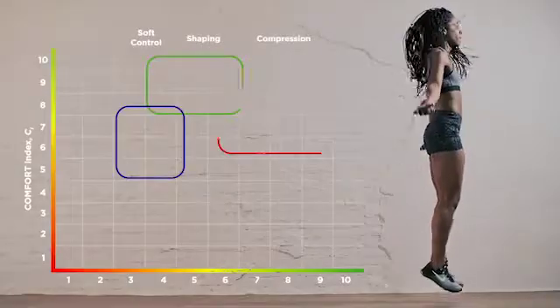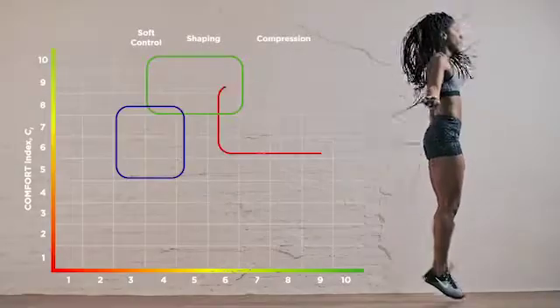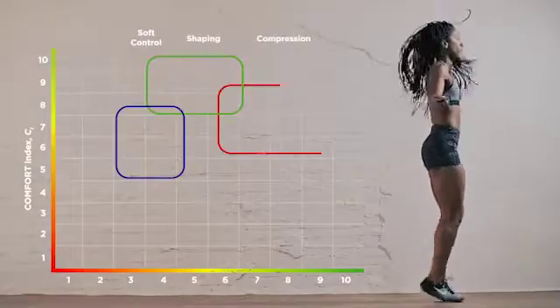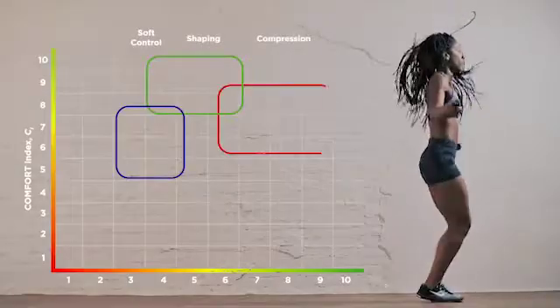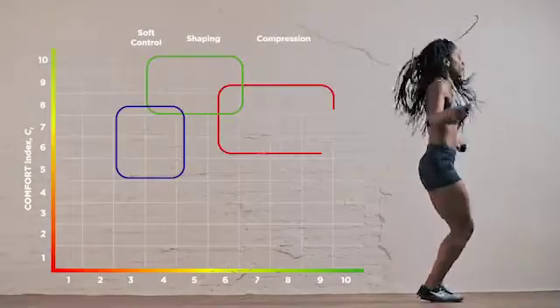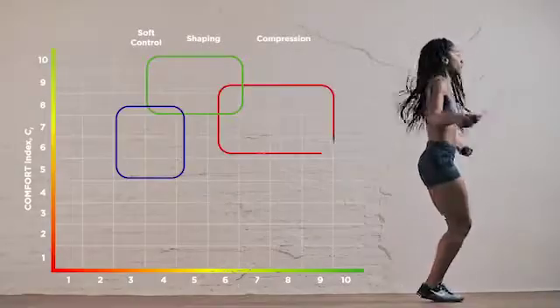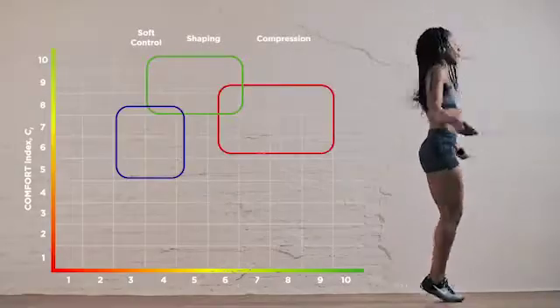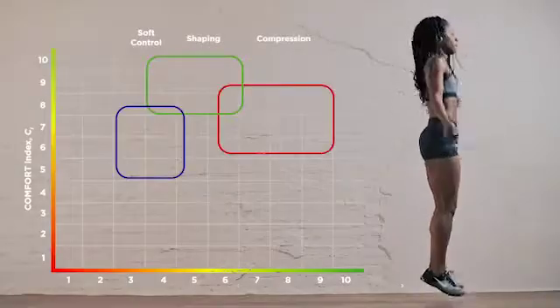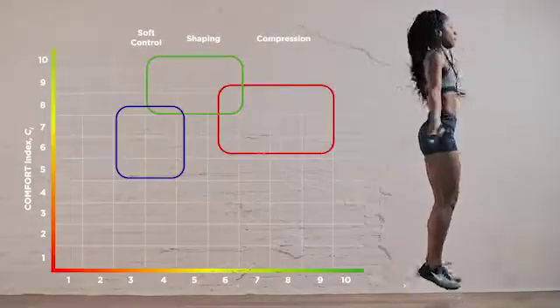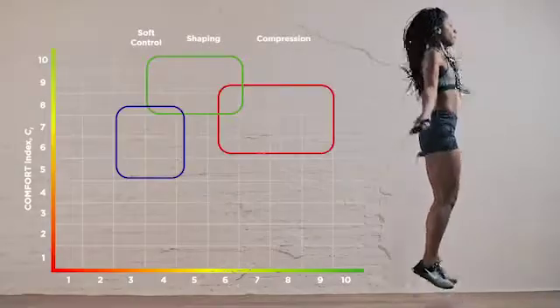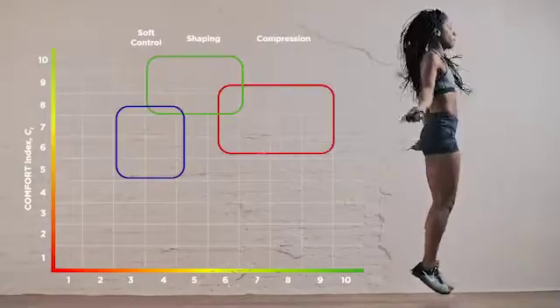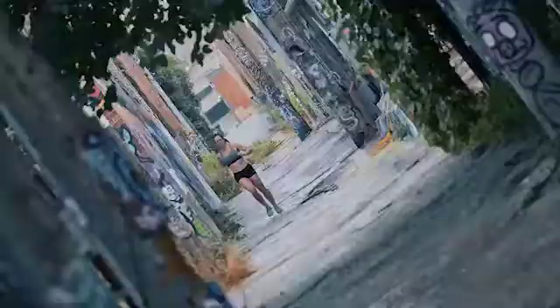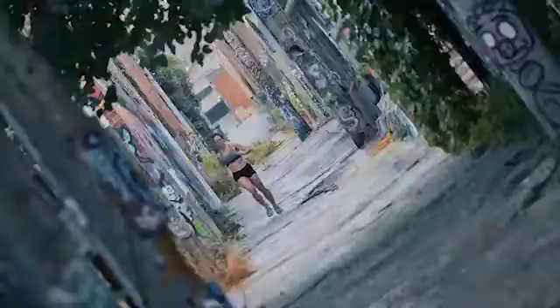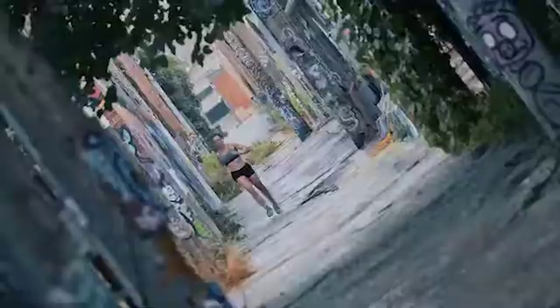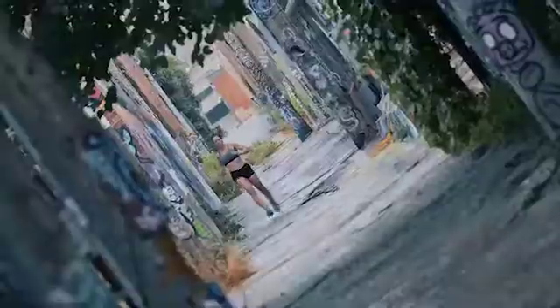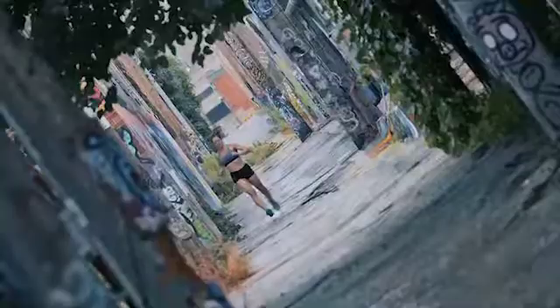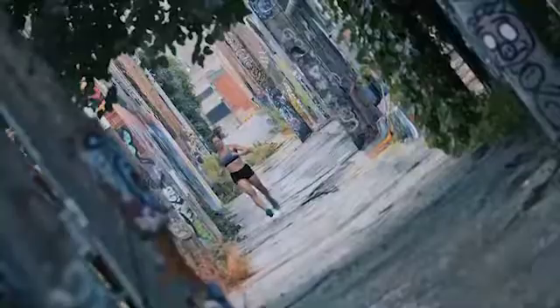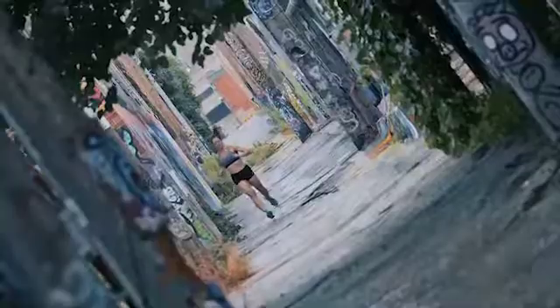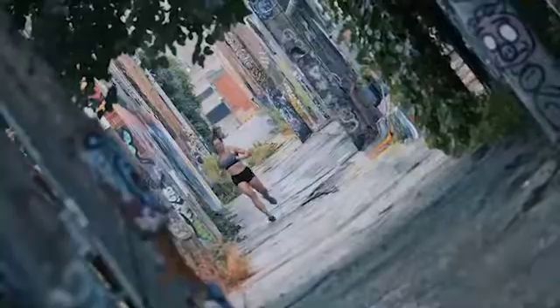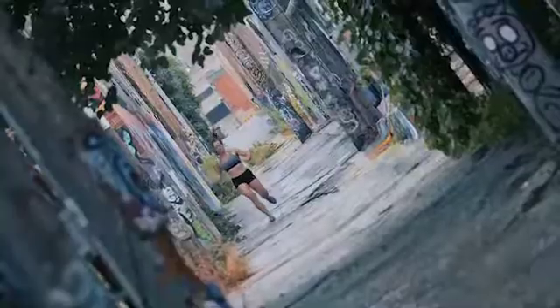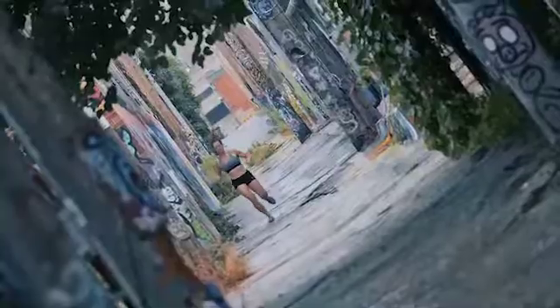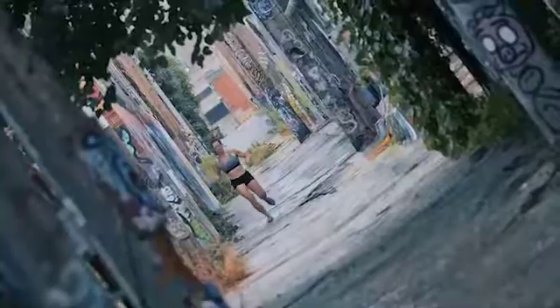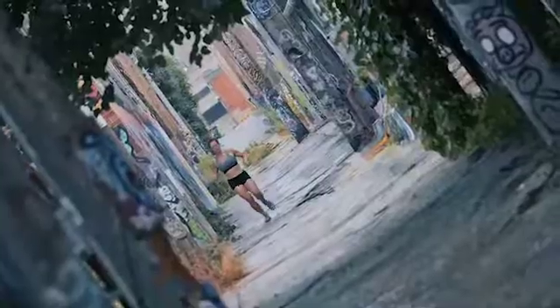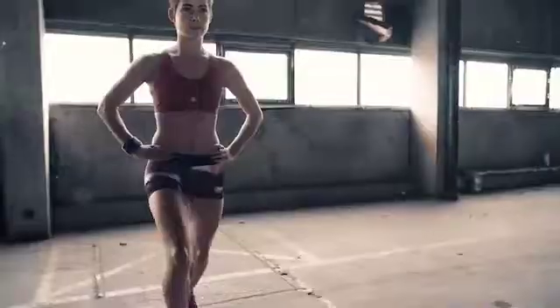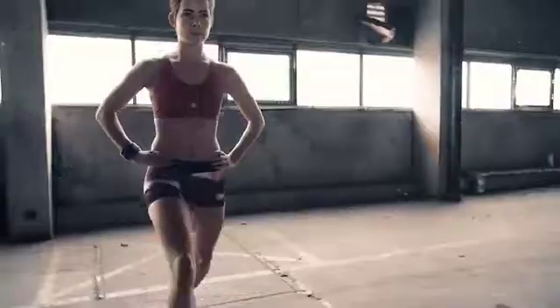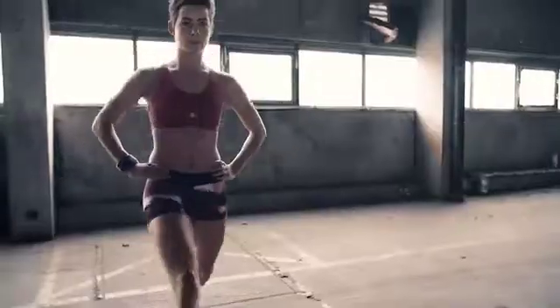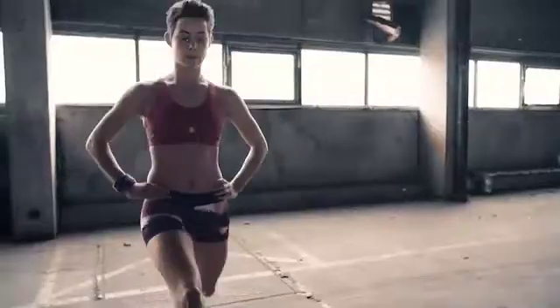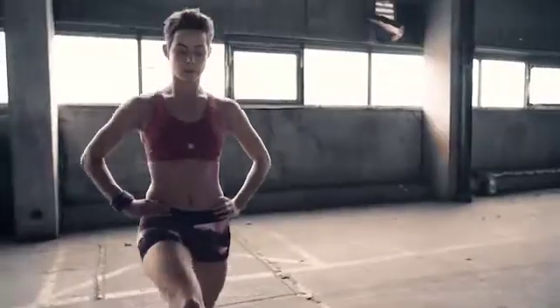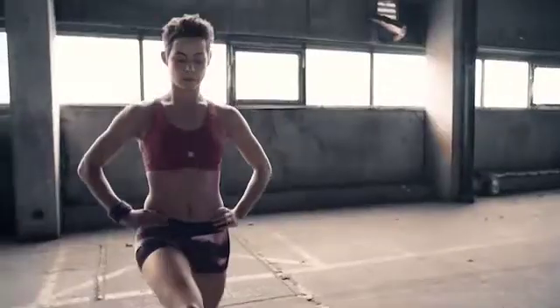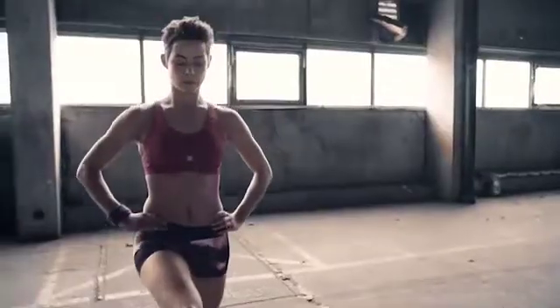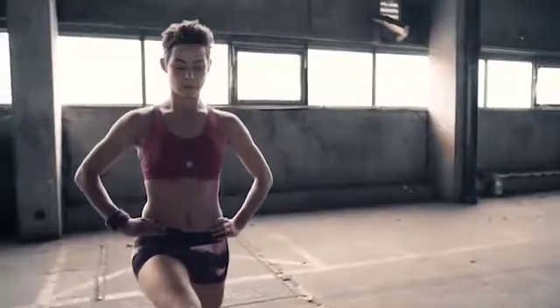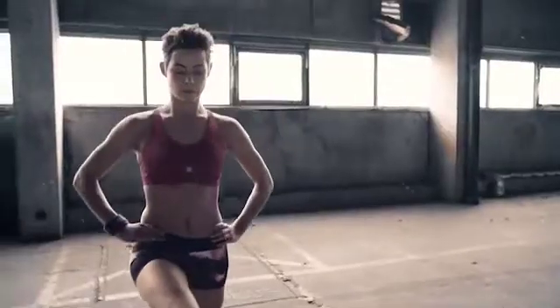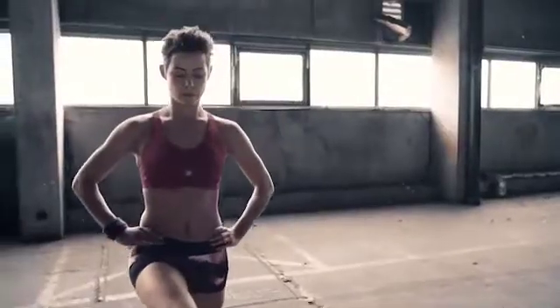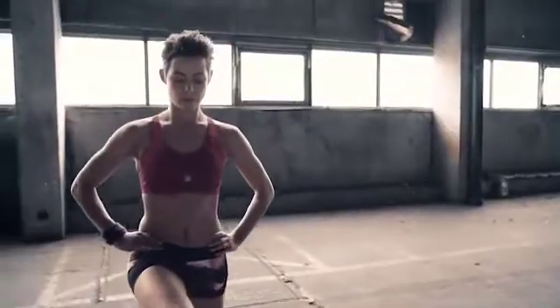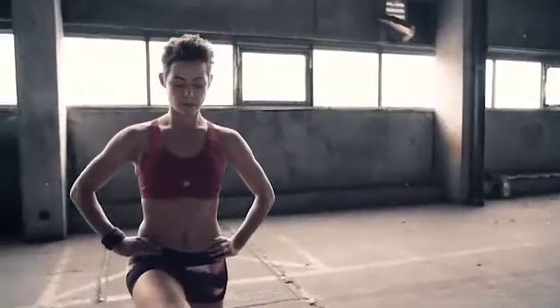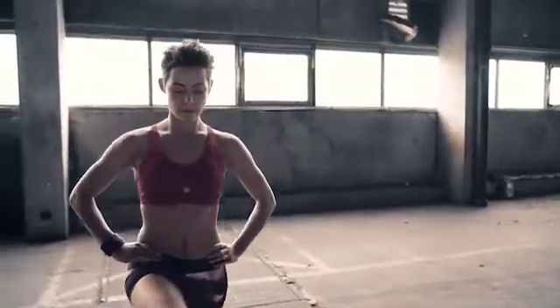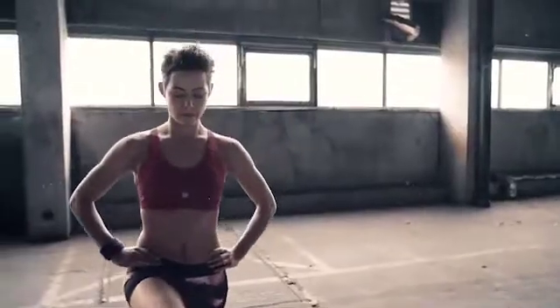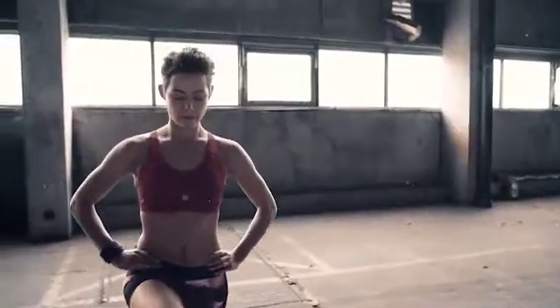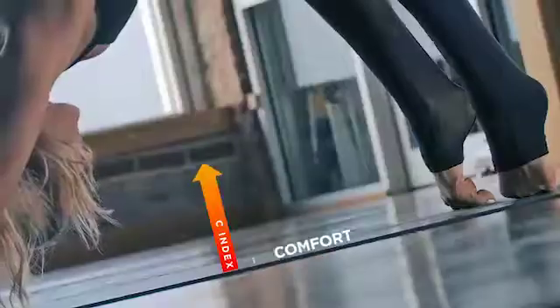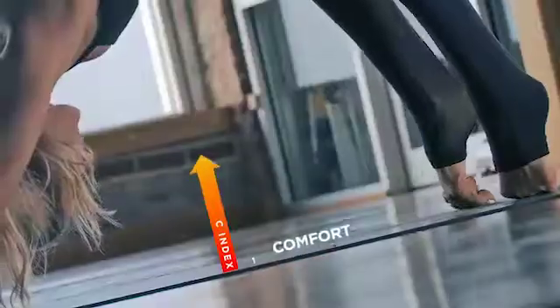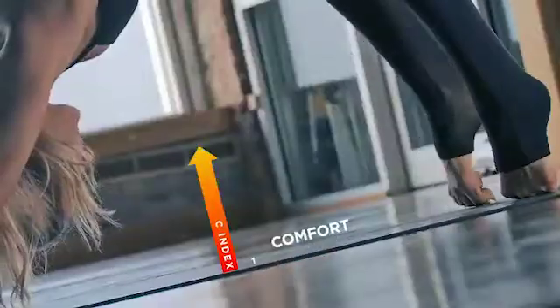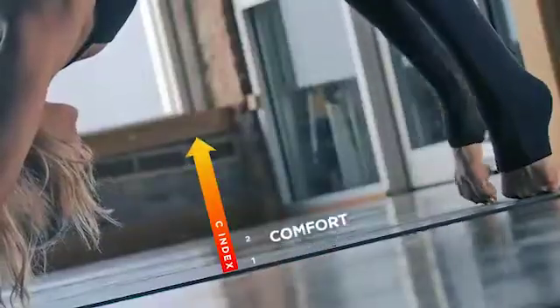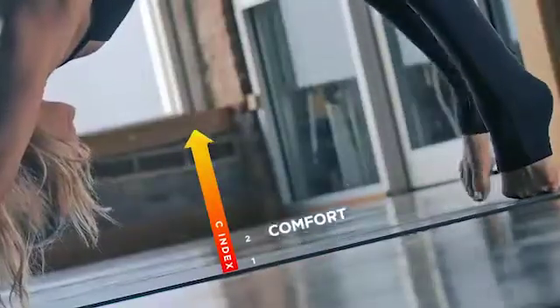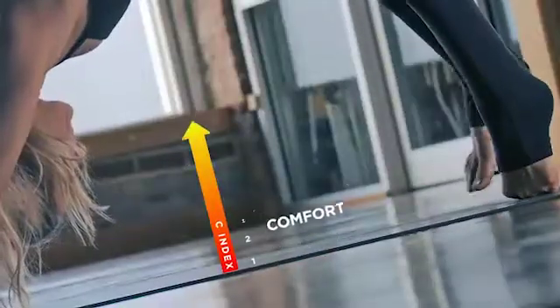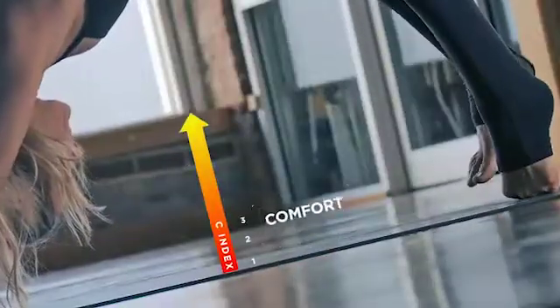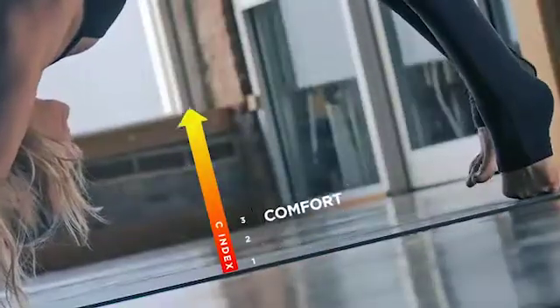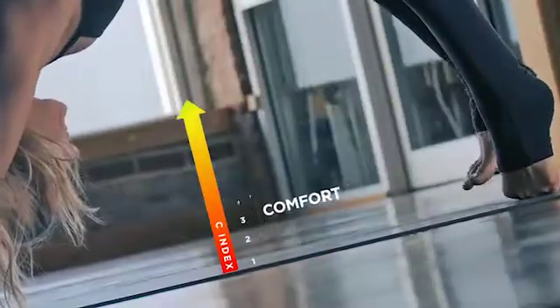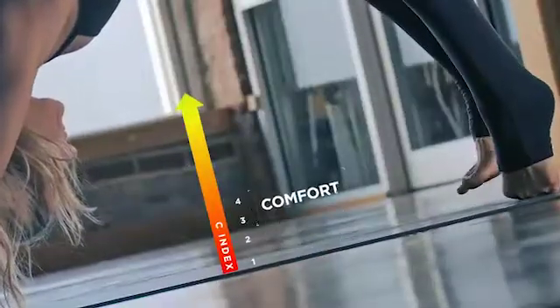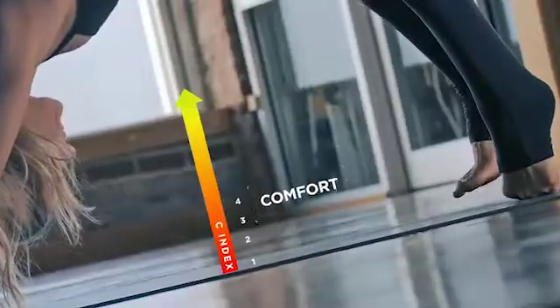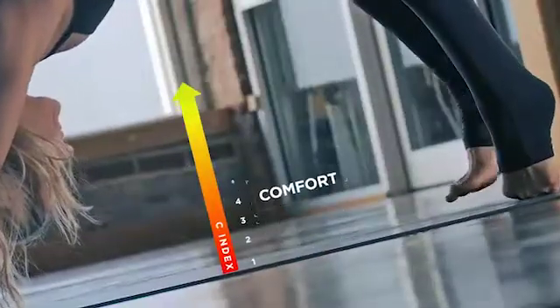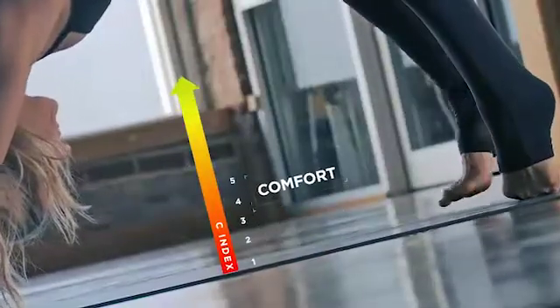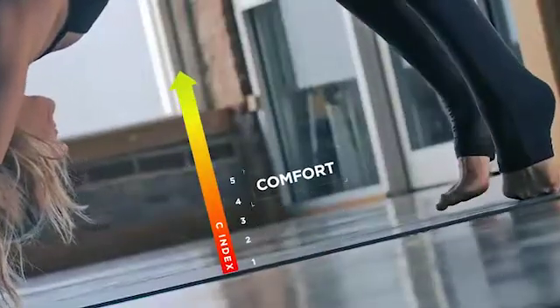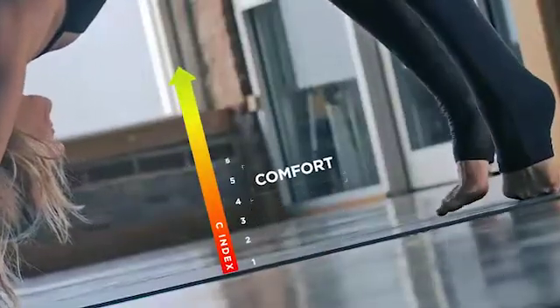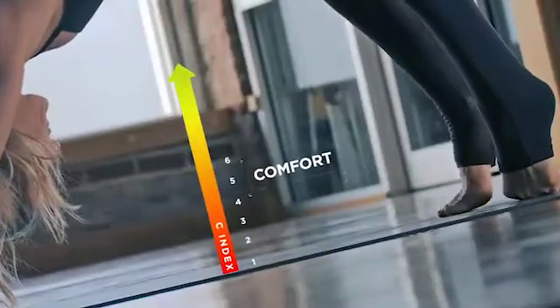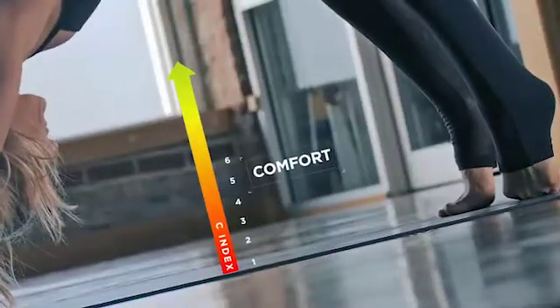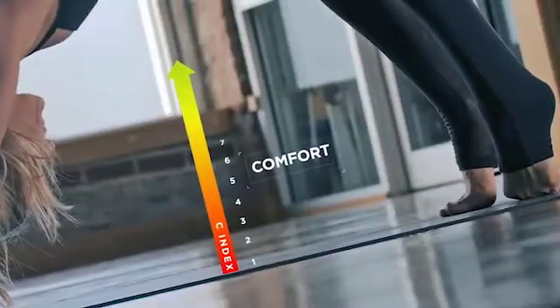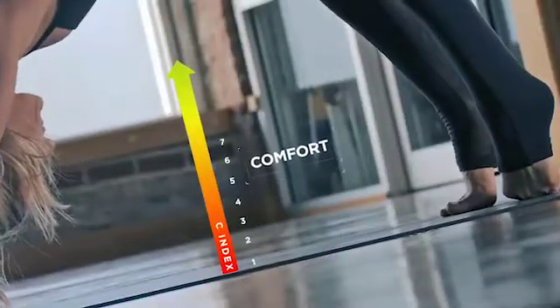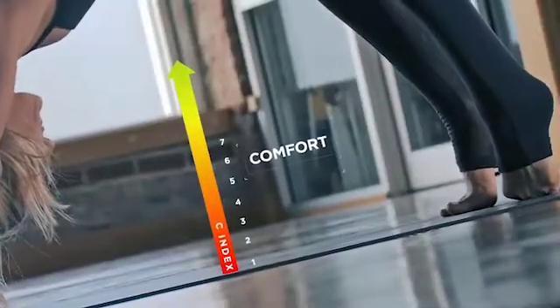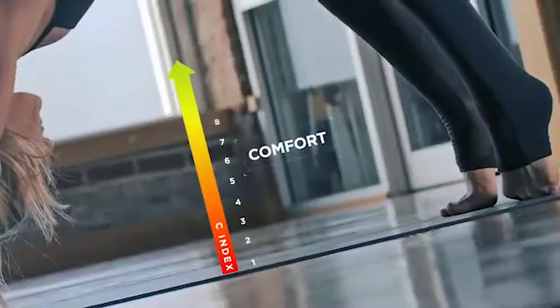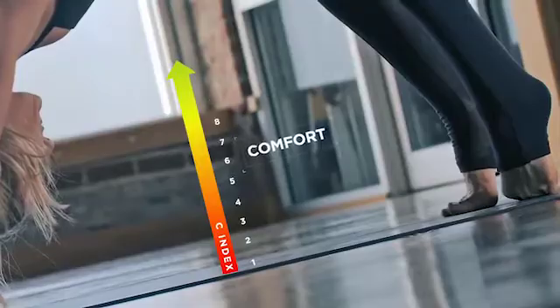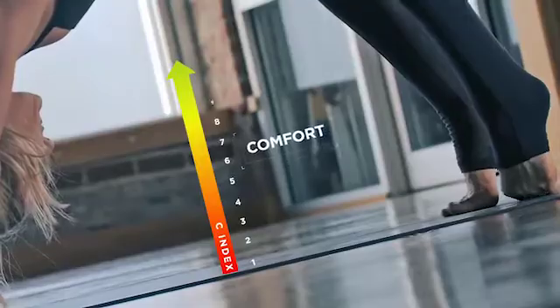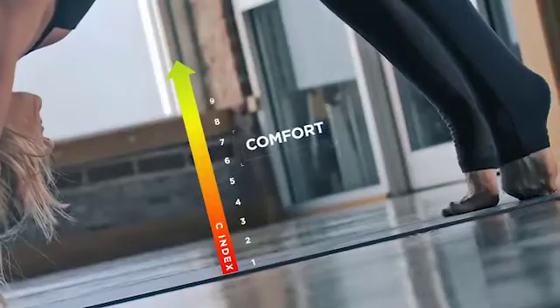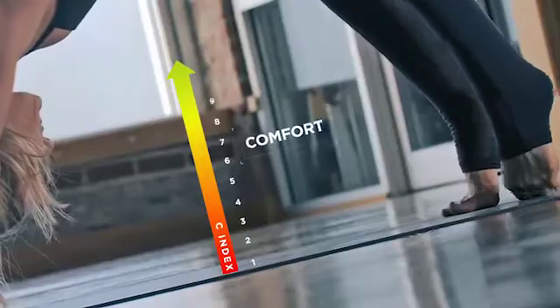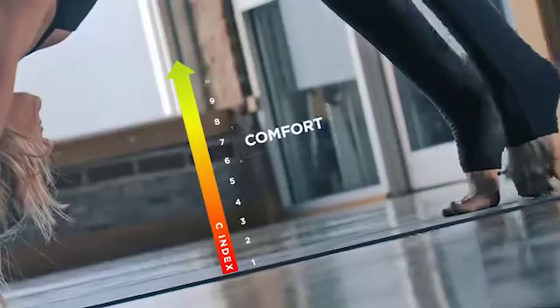To help determine levels of comfort, the C-Index was created. The higher the index, the higher the comfort experienced by the wearer during workout.